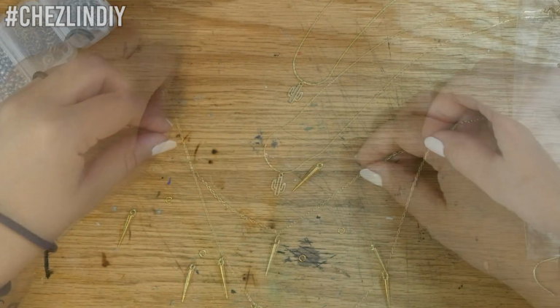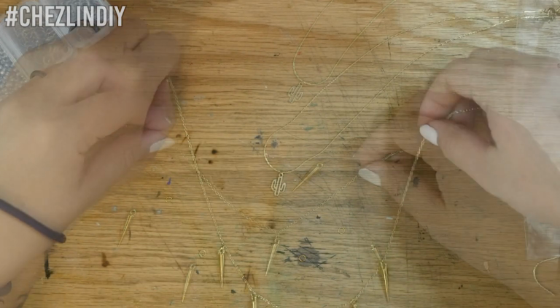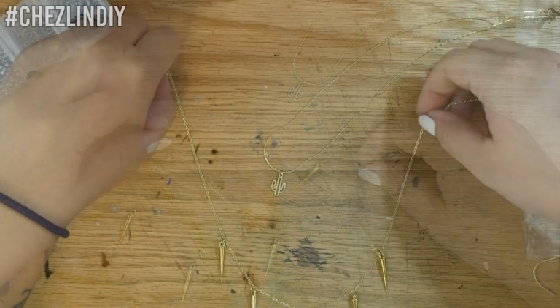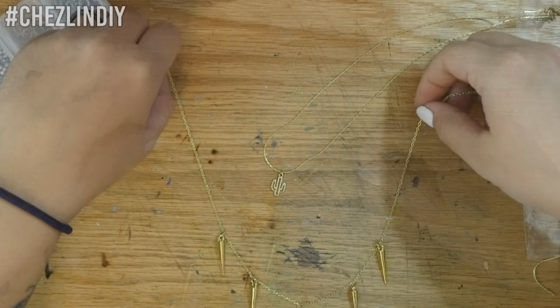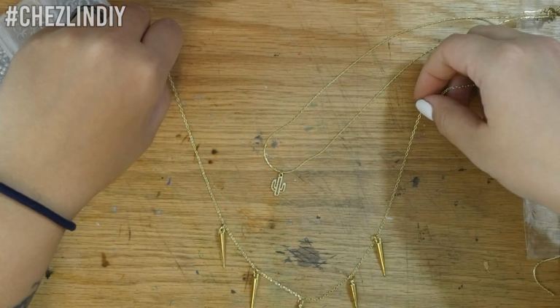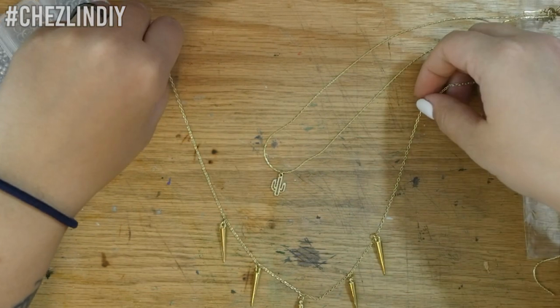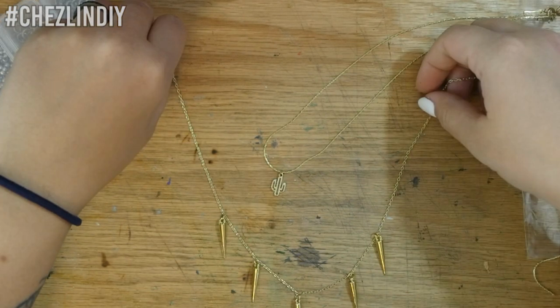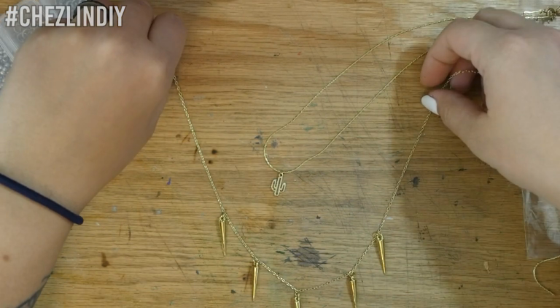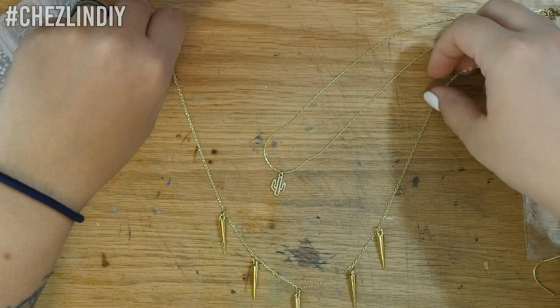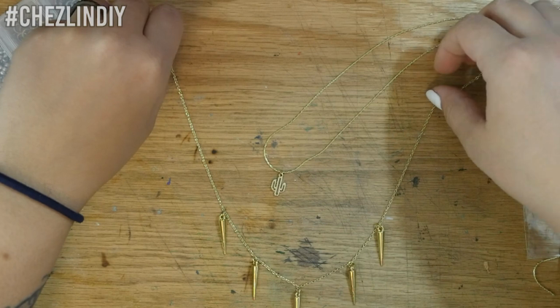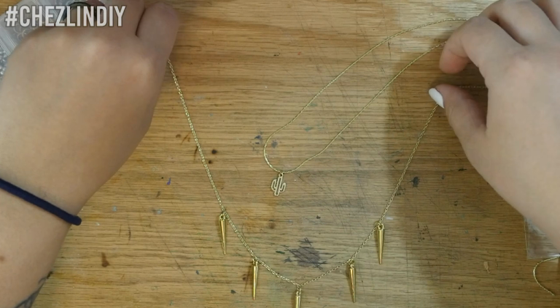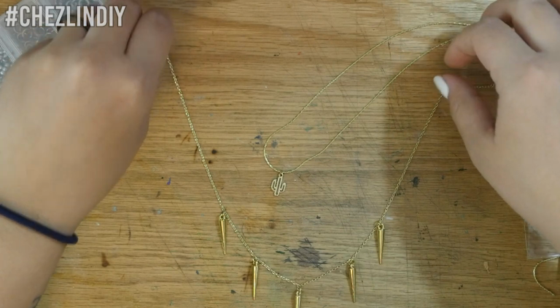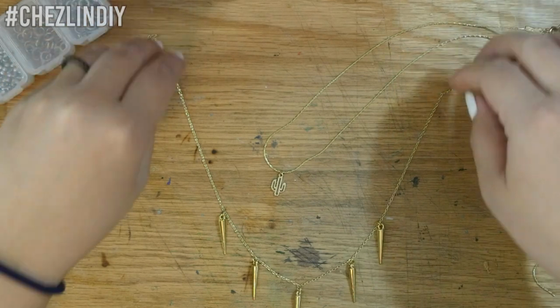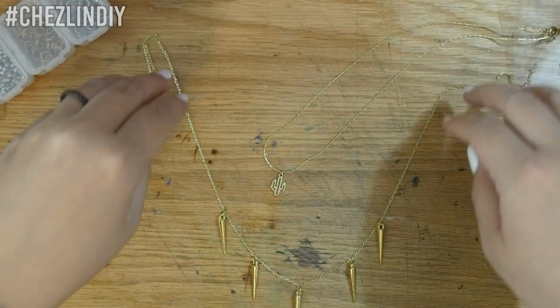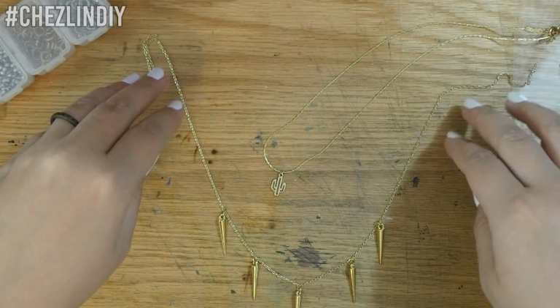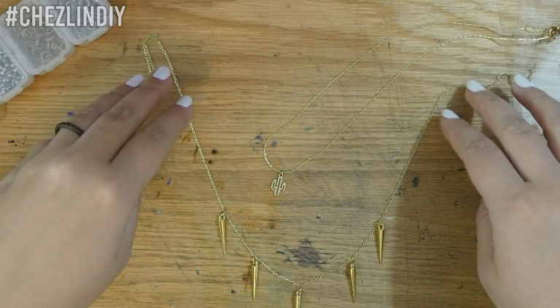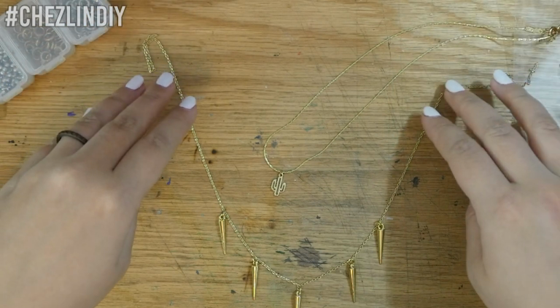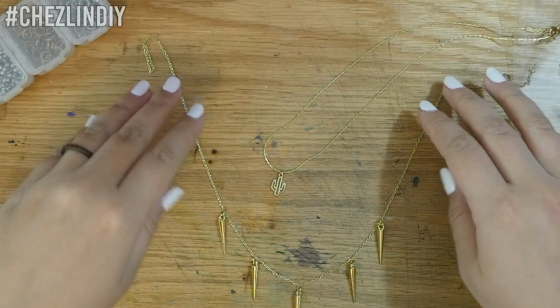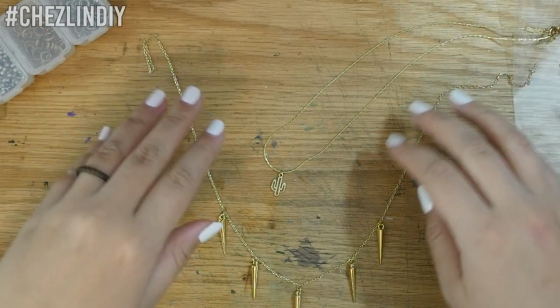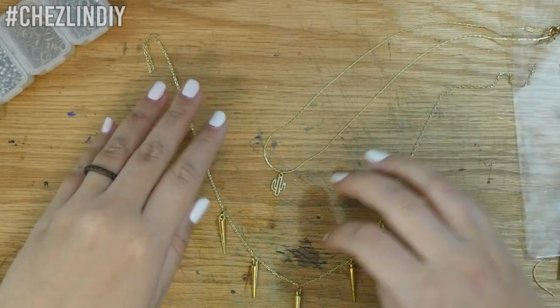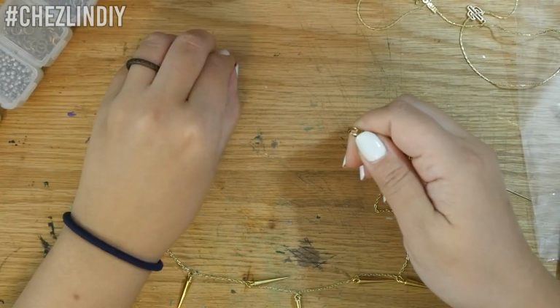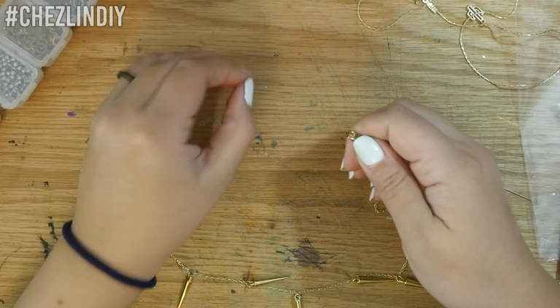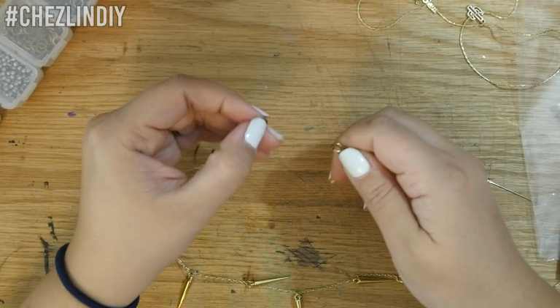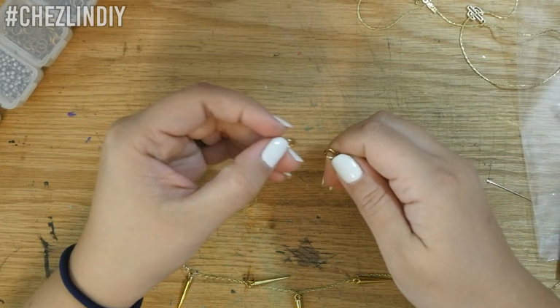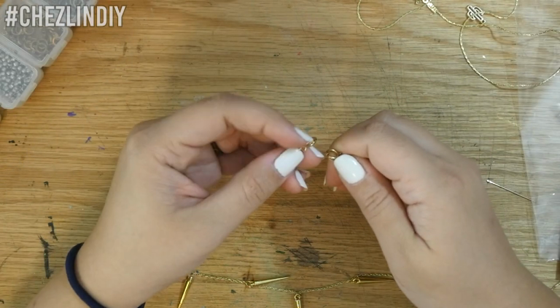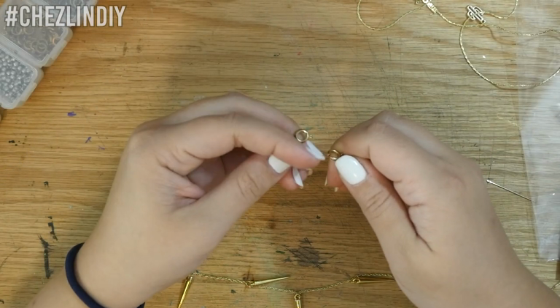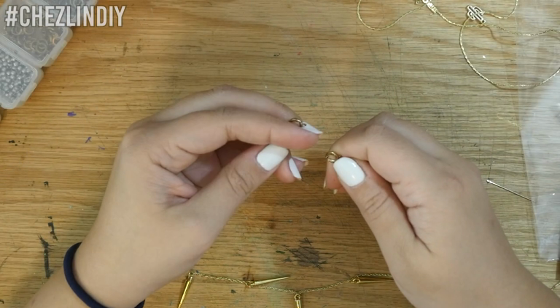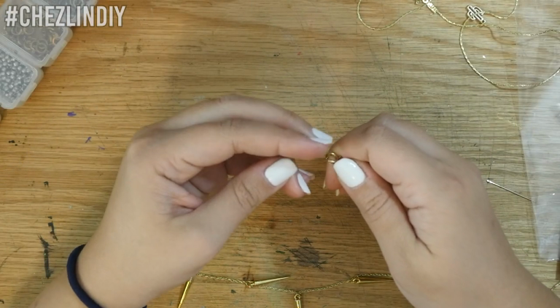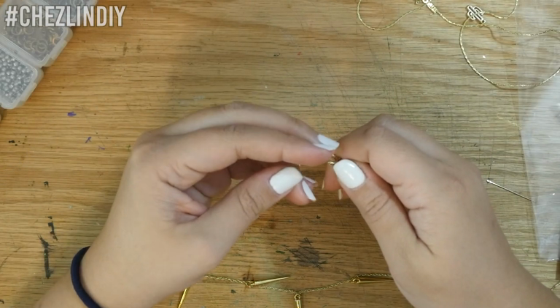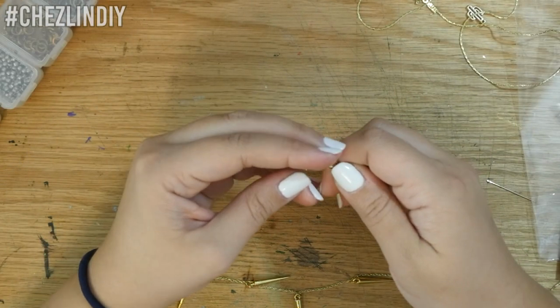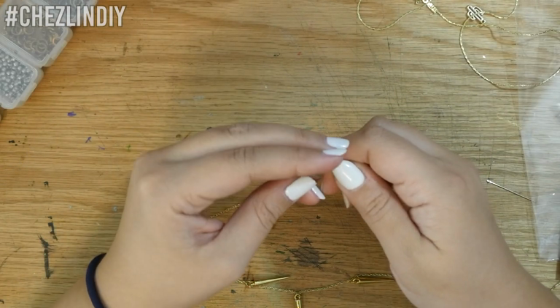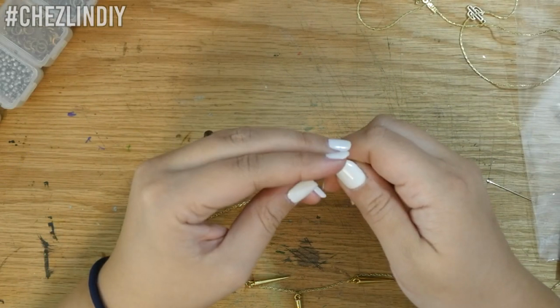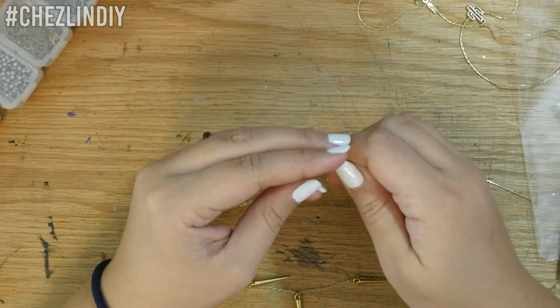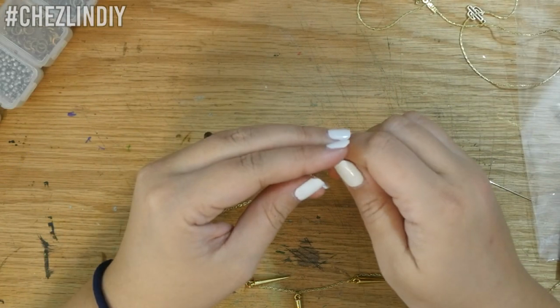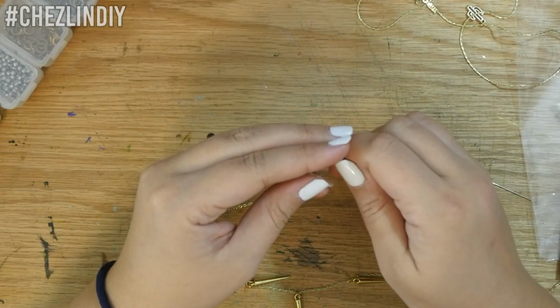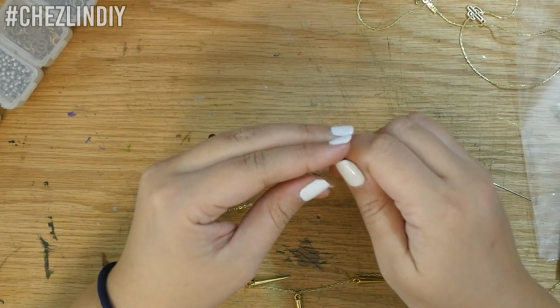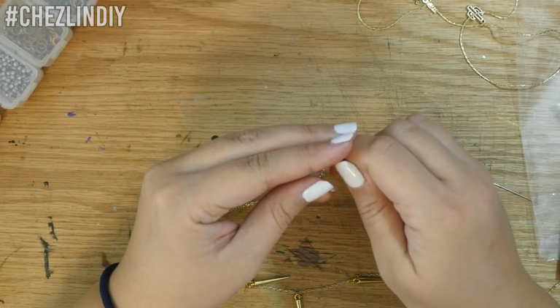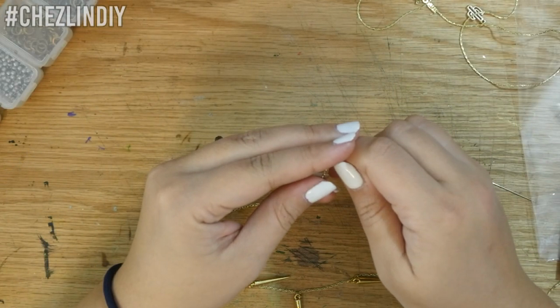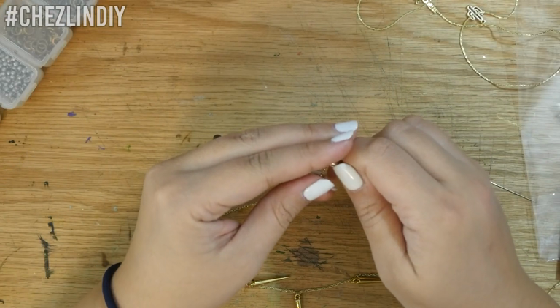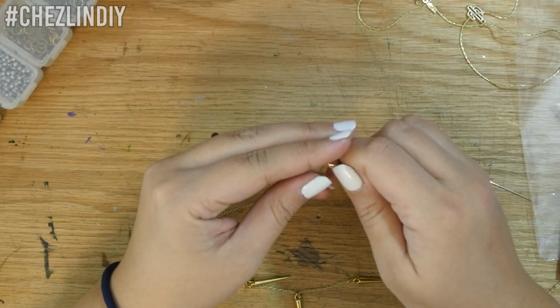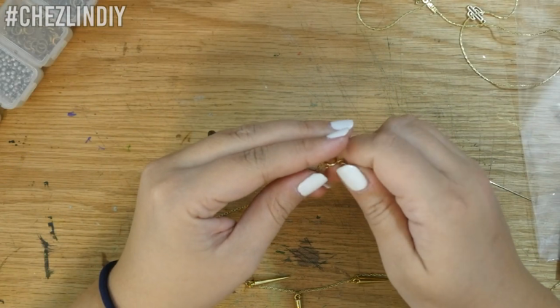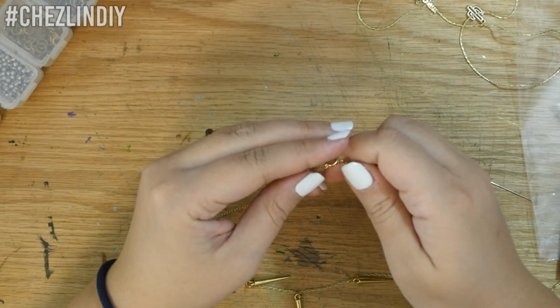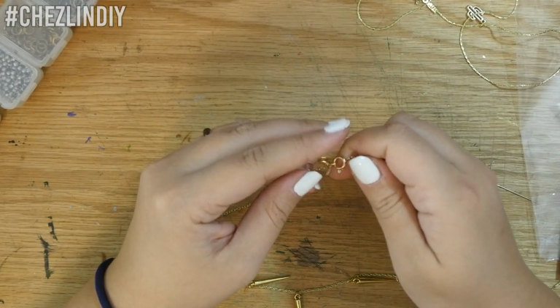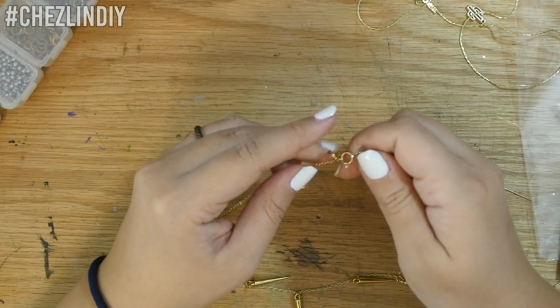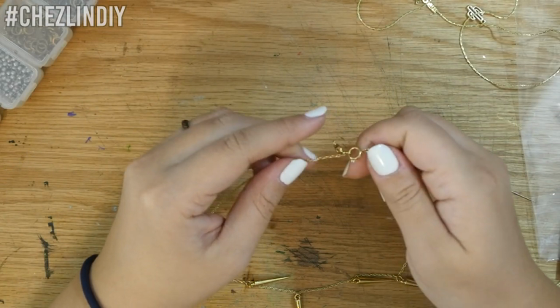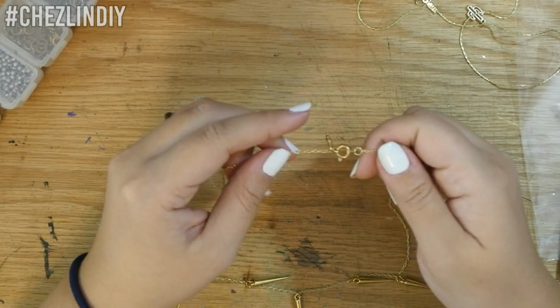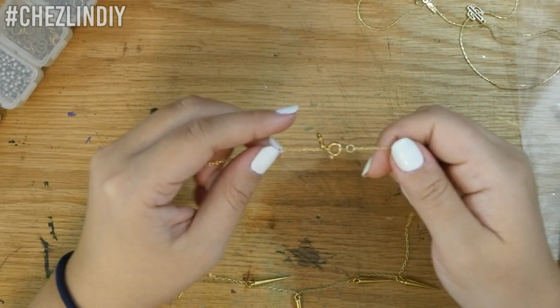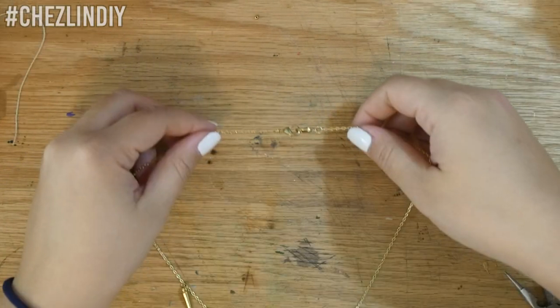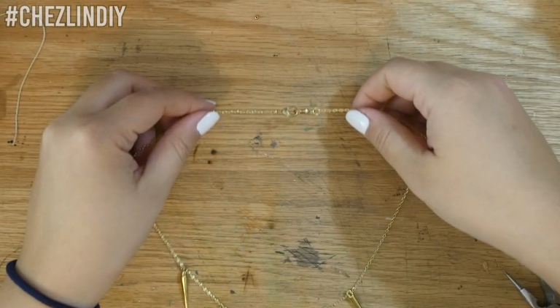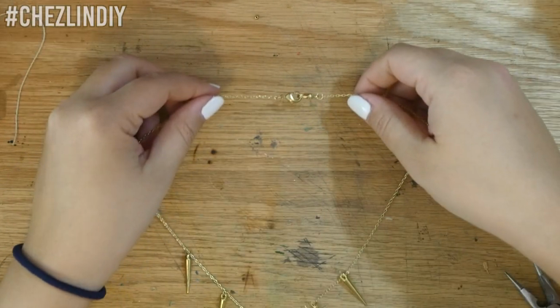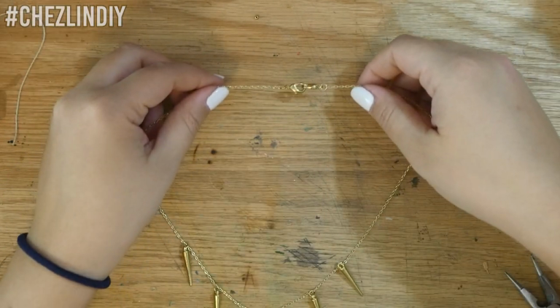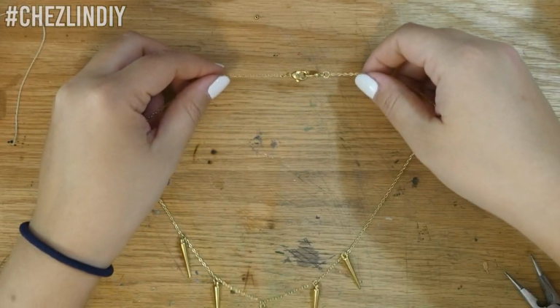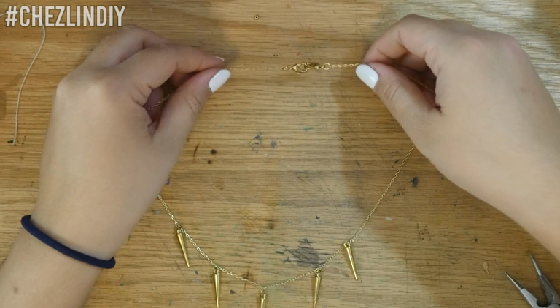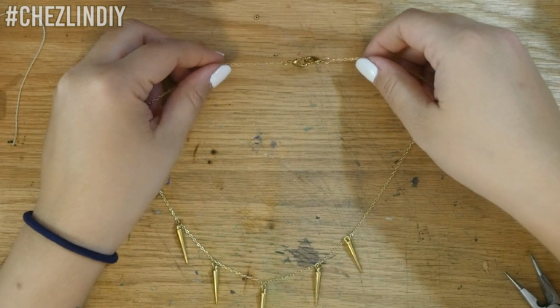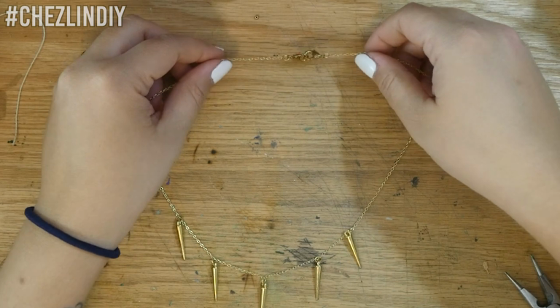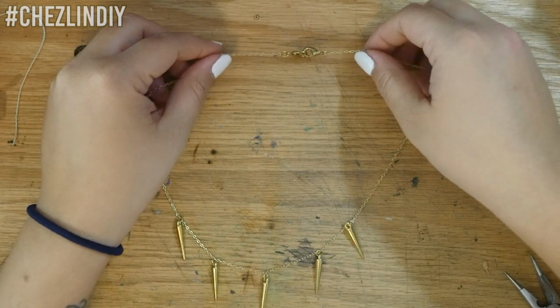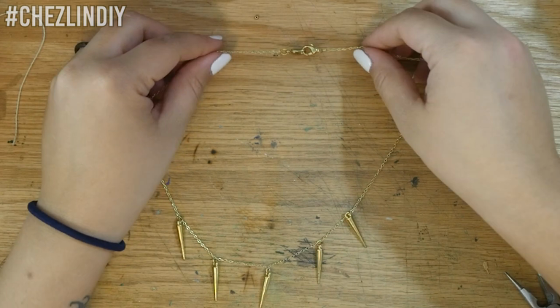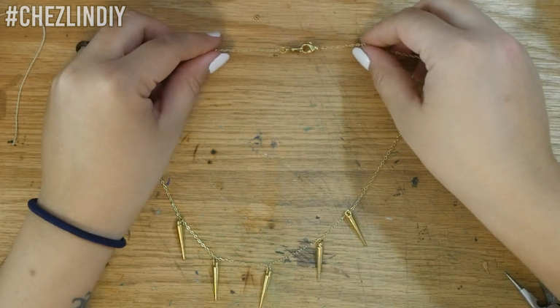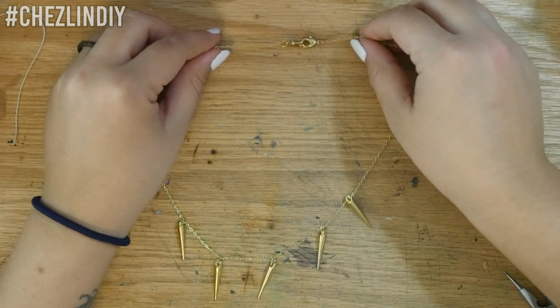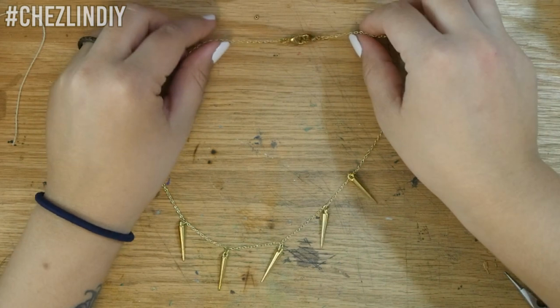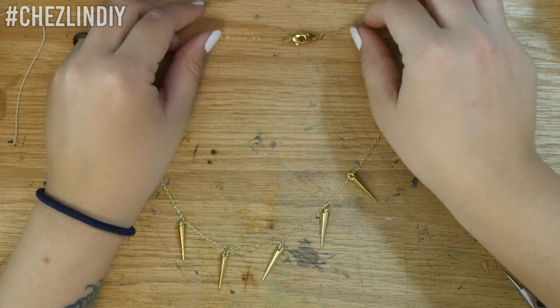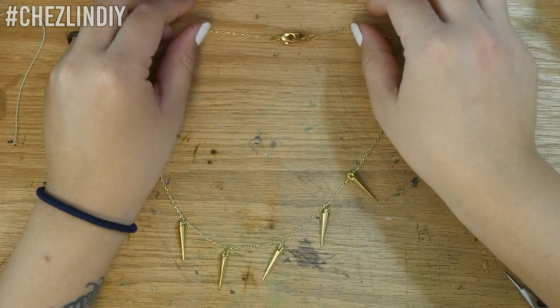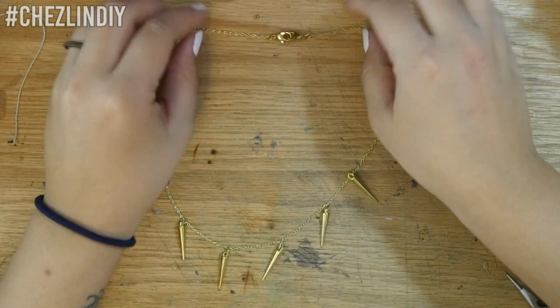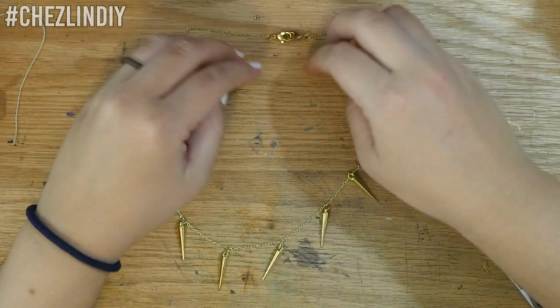Once all the beads were on, I attached the clasps to the ends. Again with this one, I switched them out for lobster clasps later.